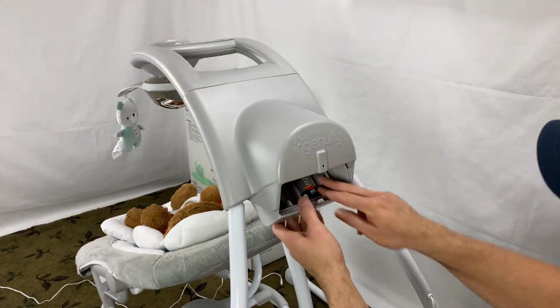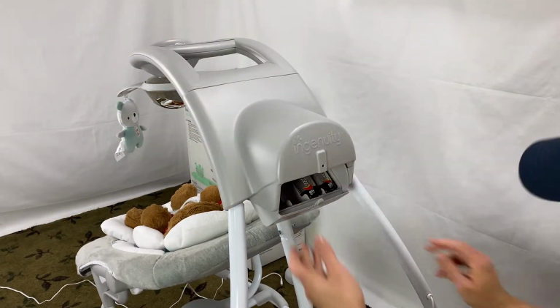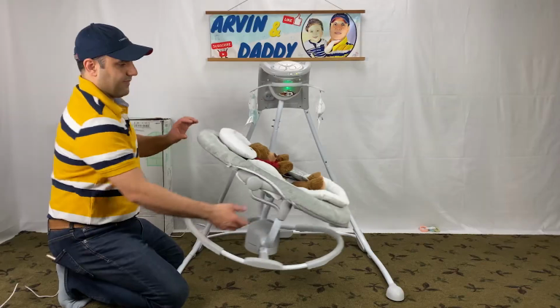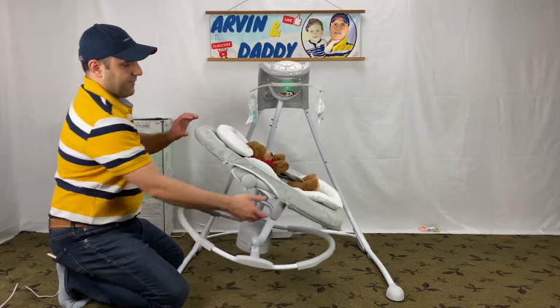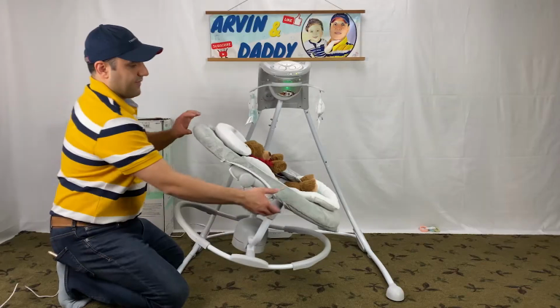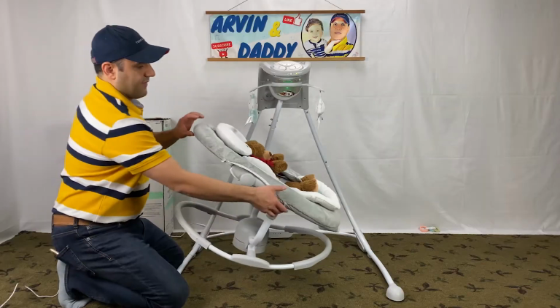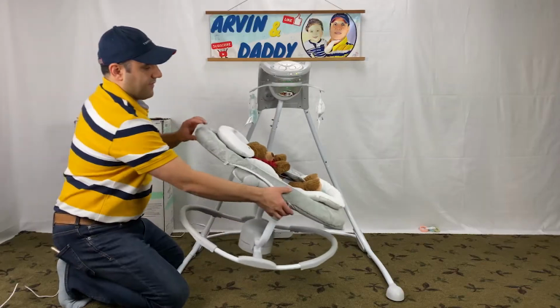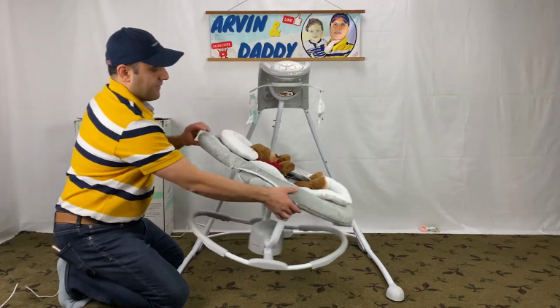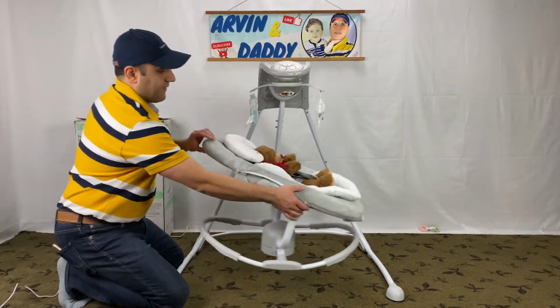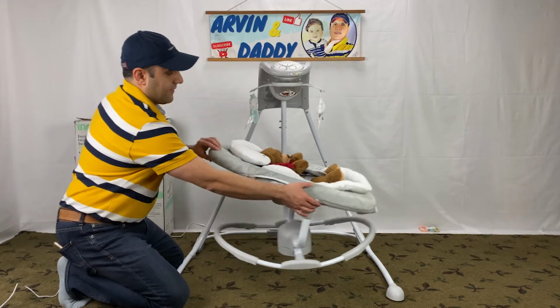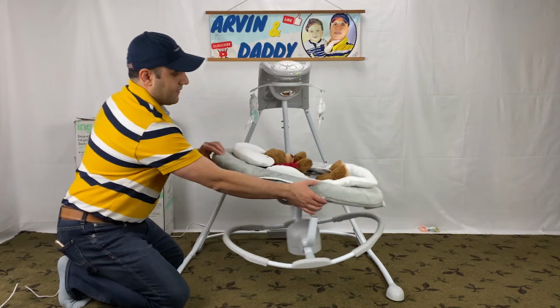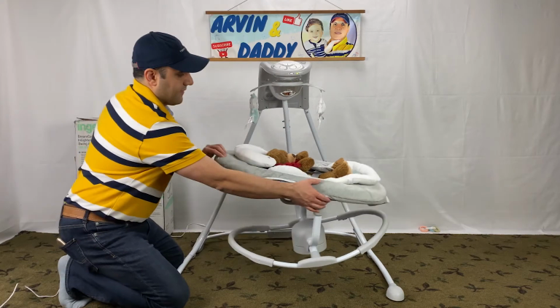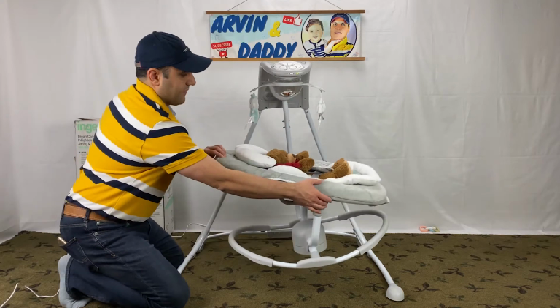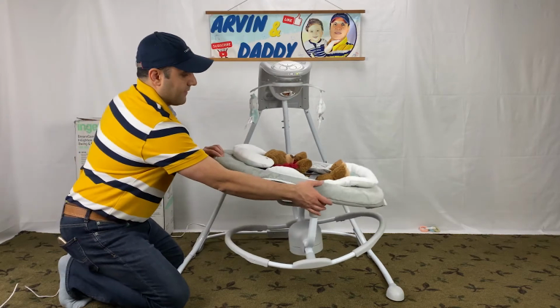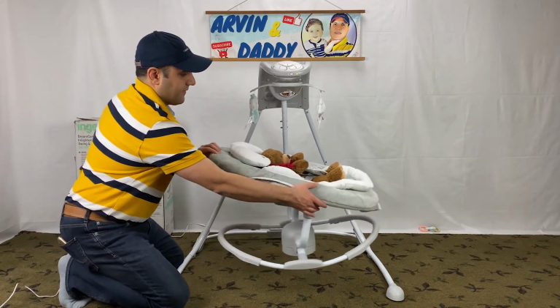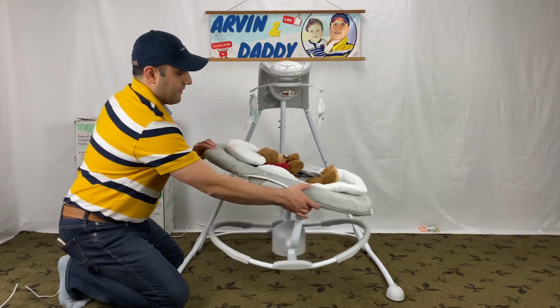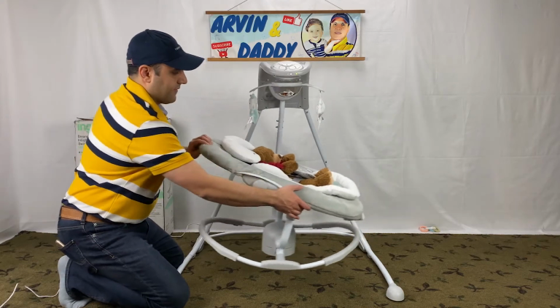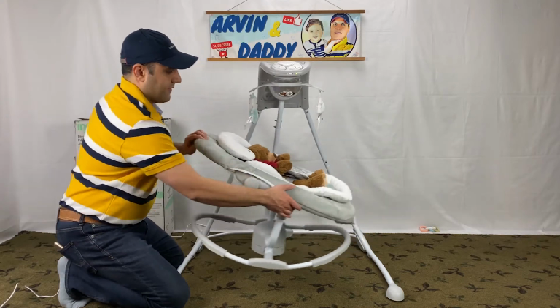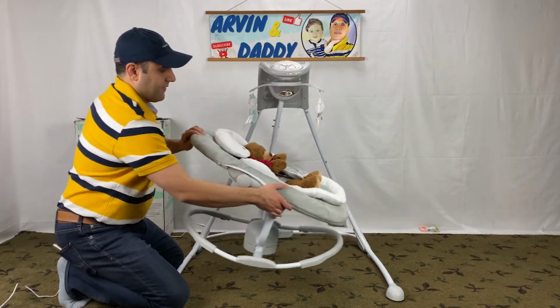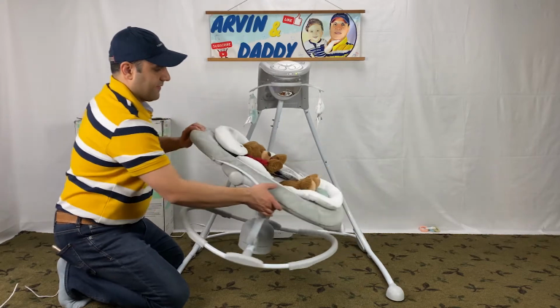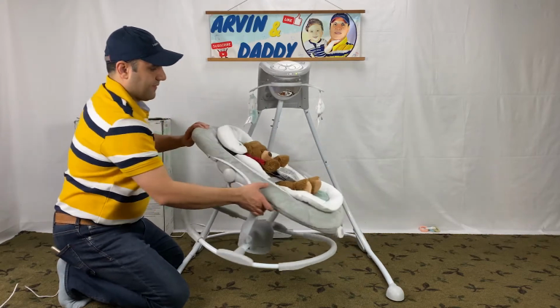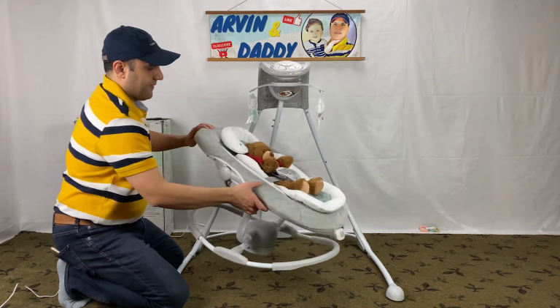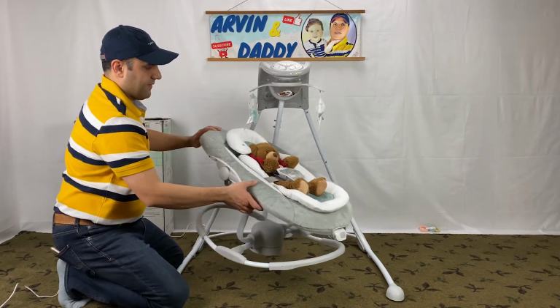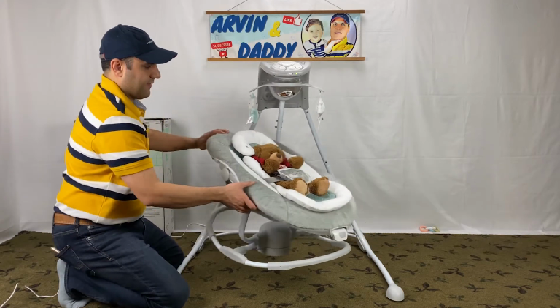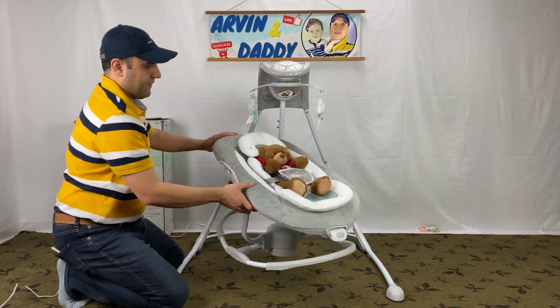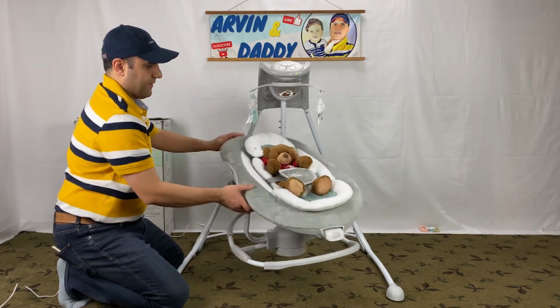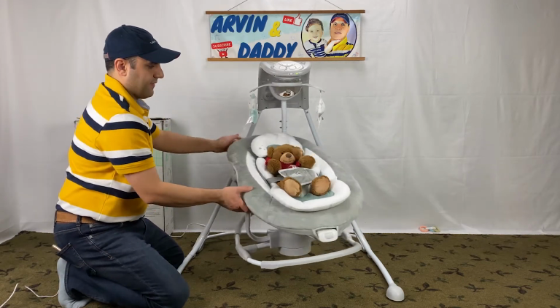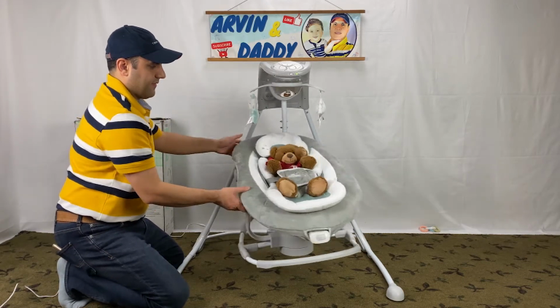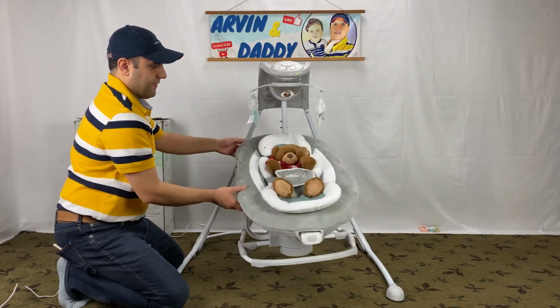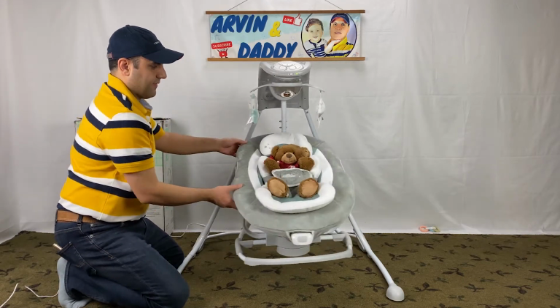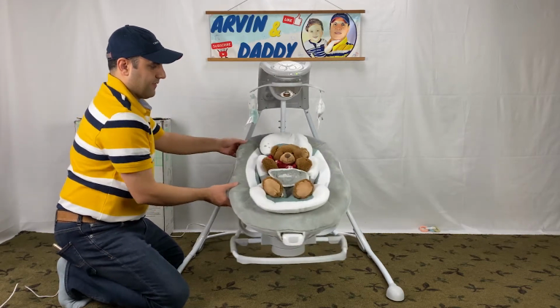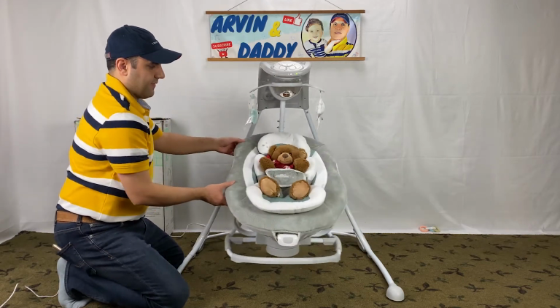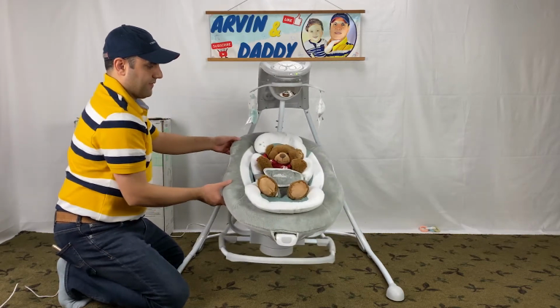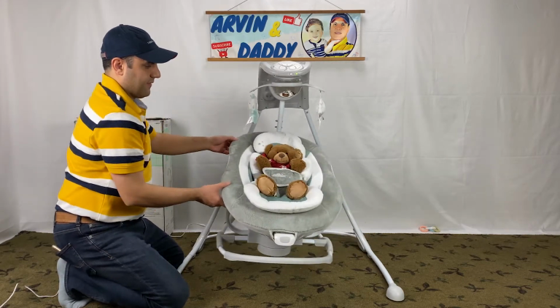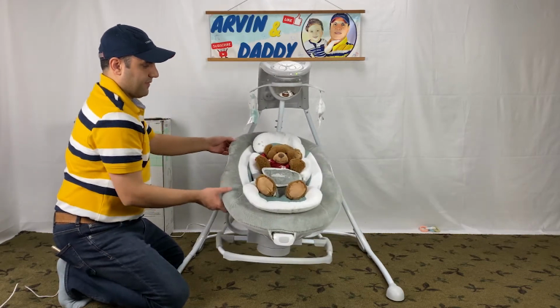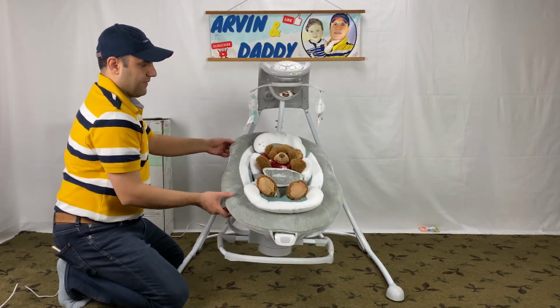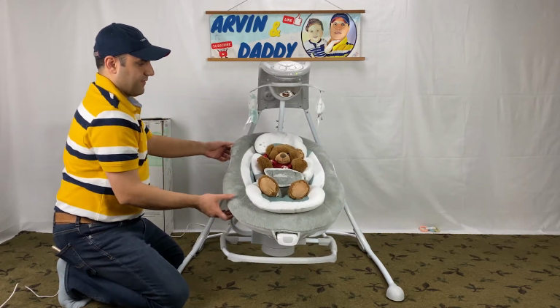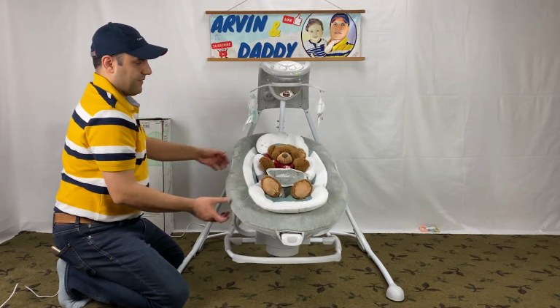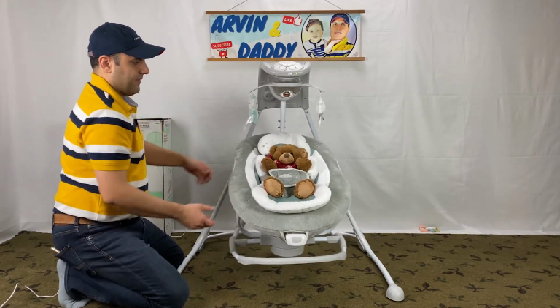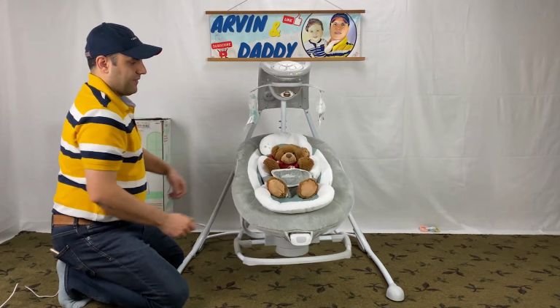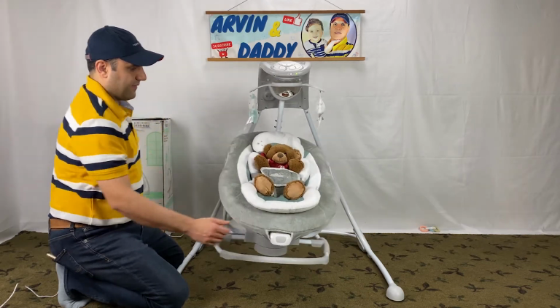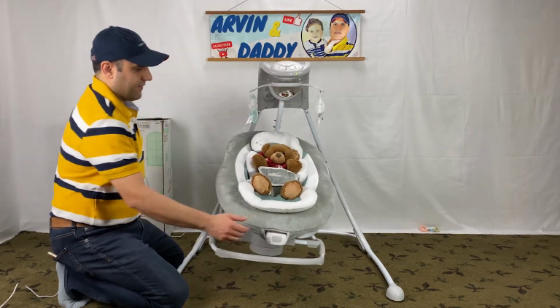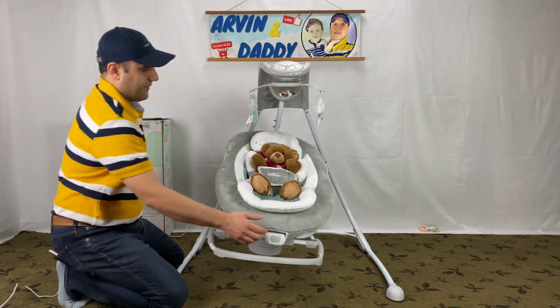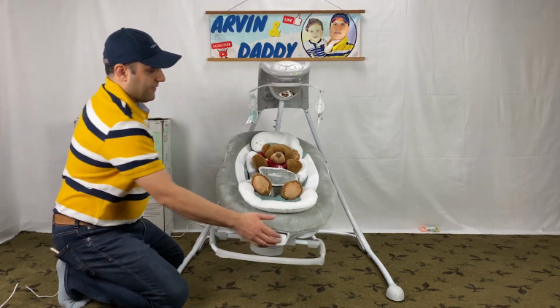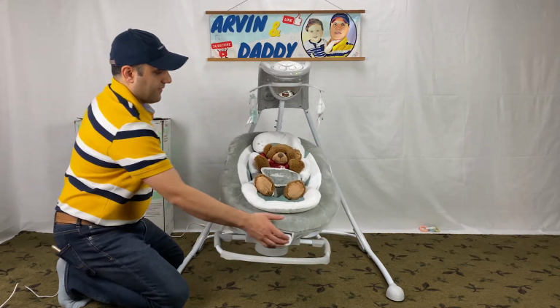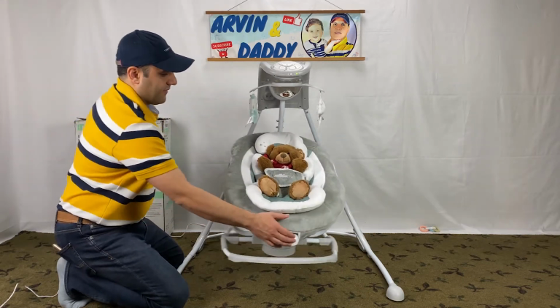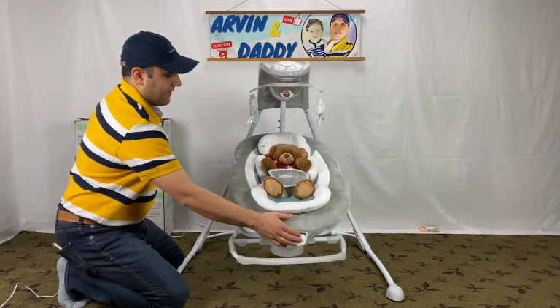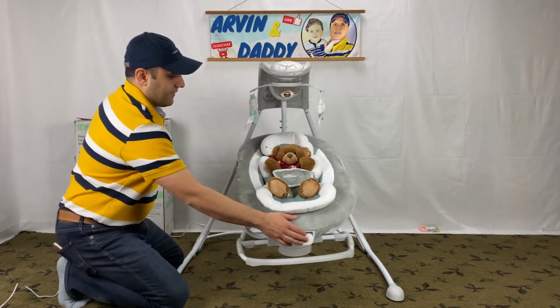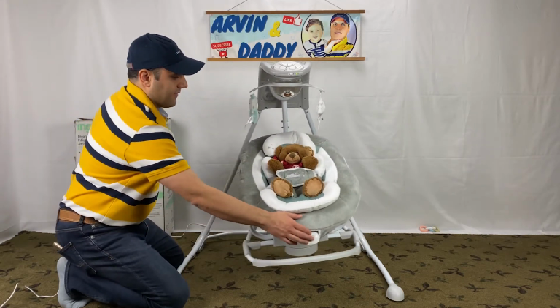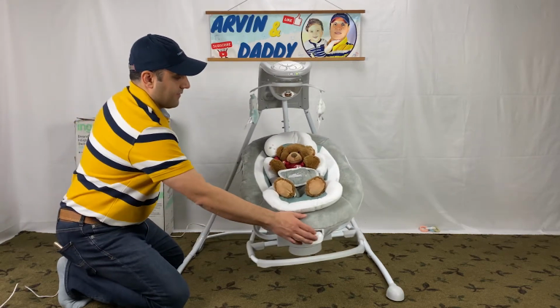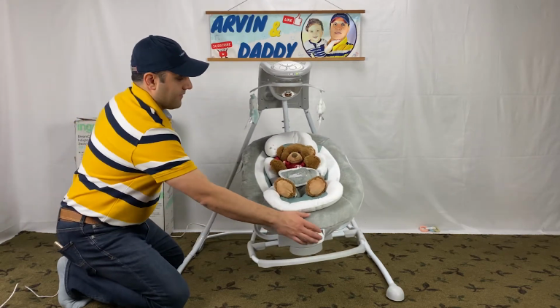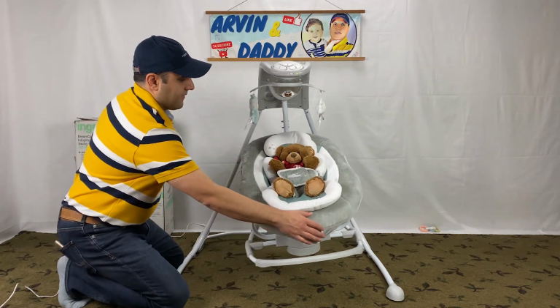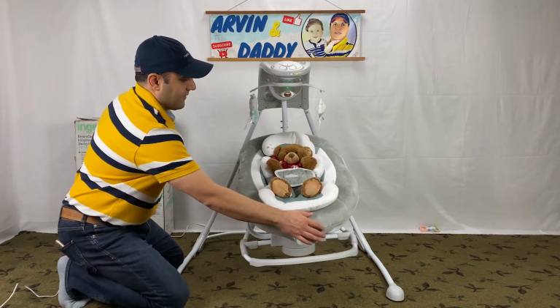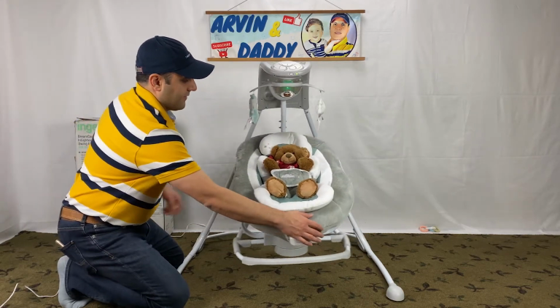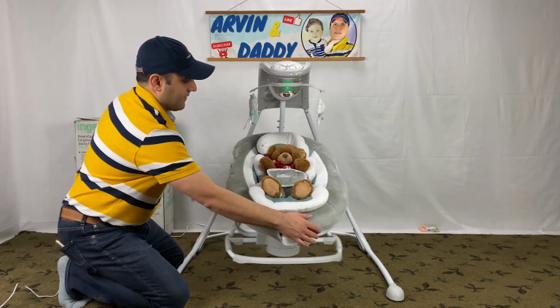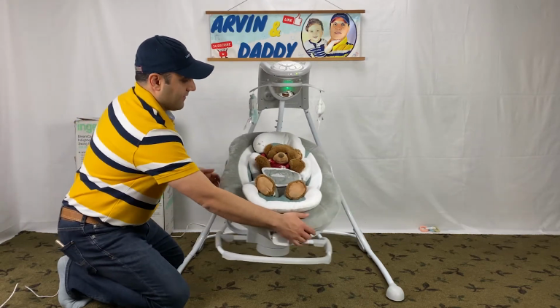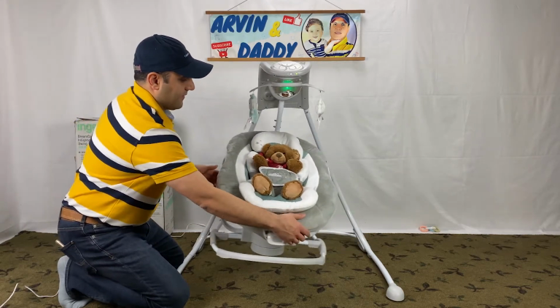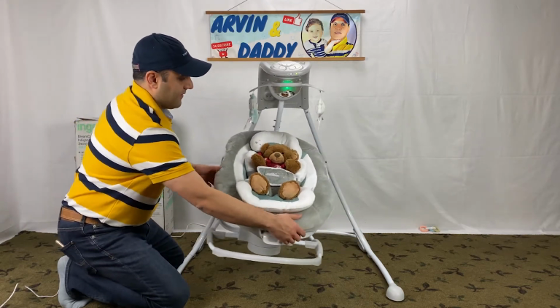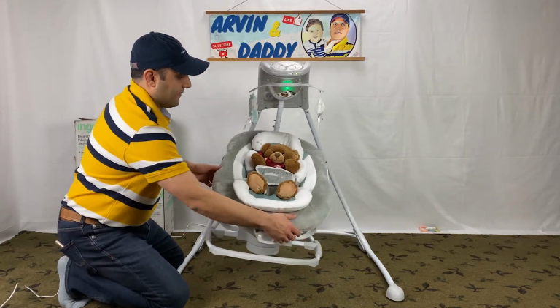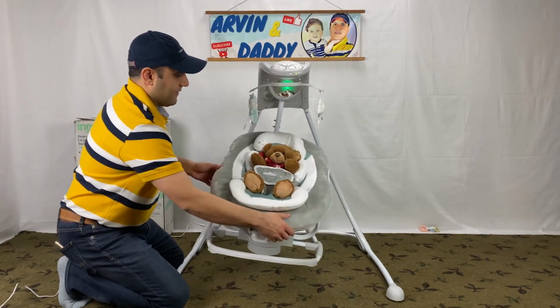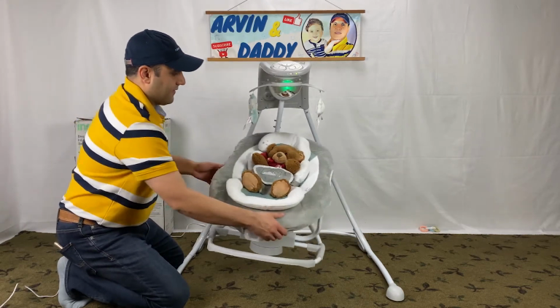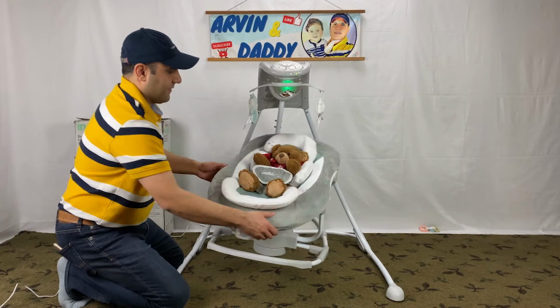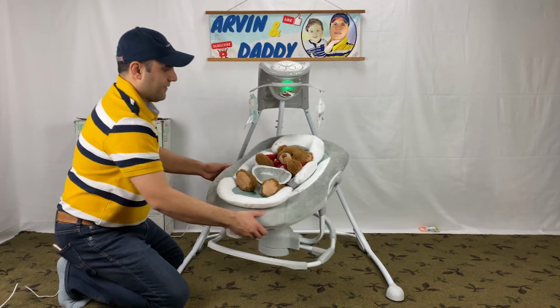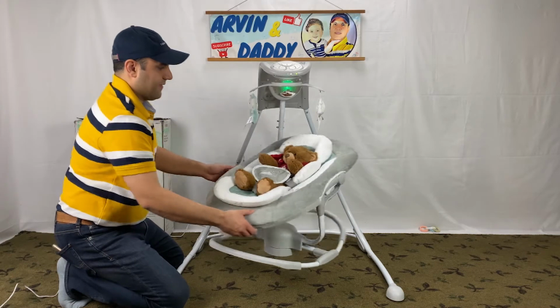The seat rotates 360 degrees and swings side to side or forward facing.